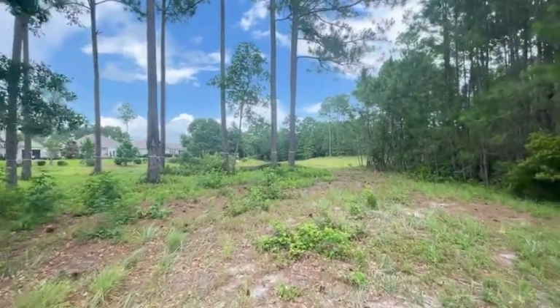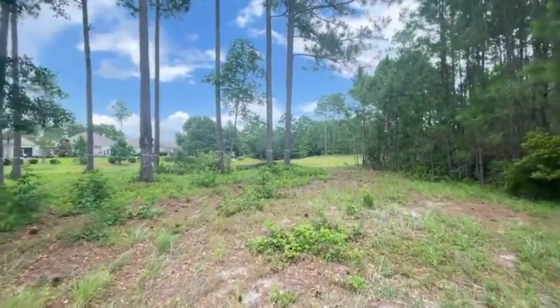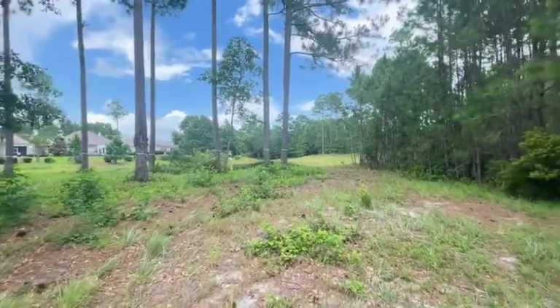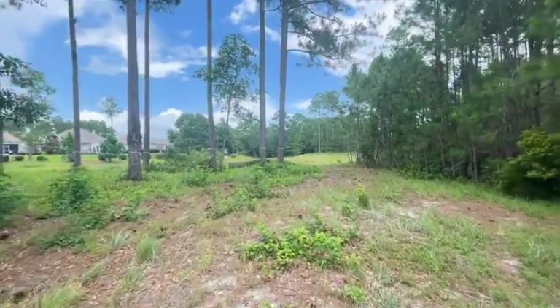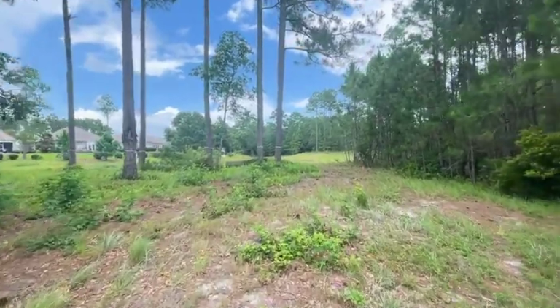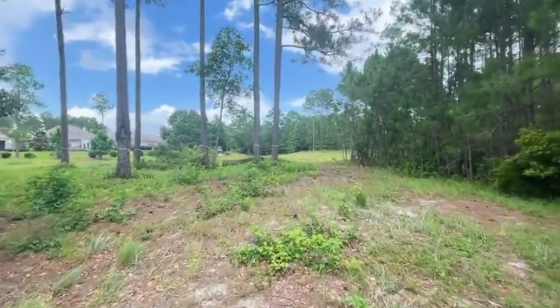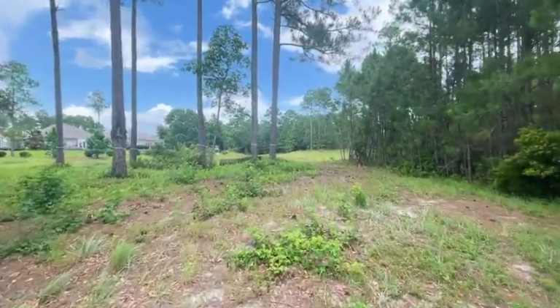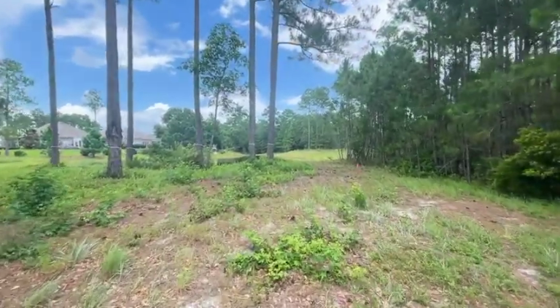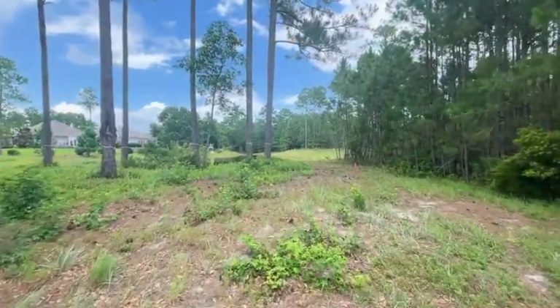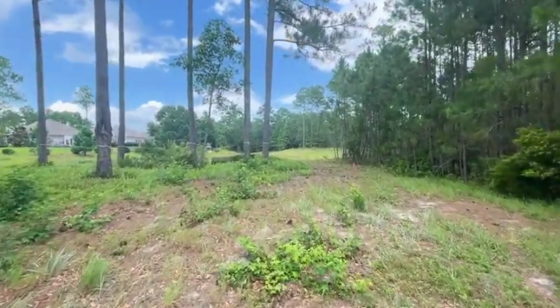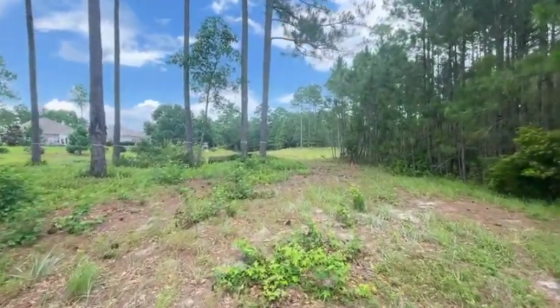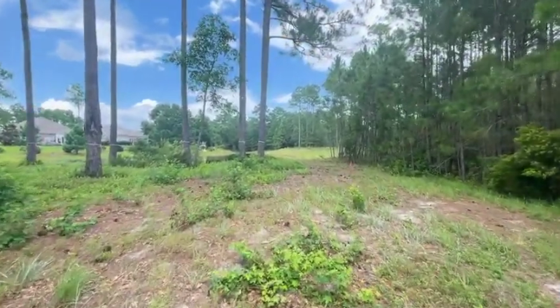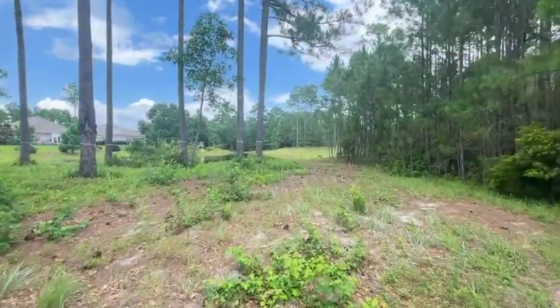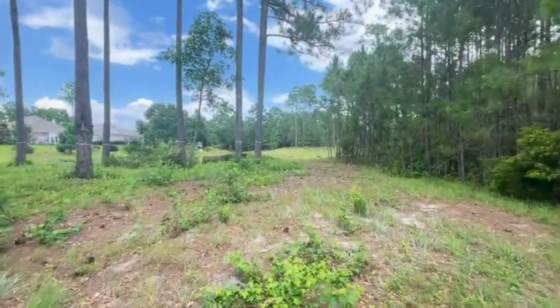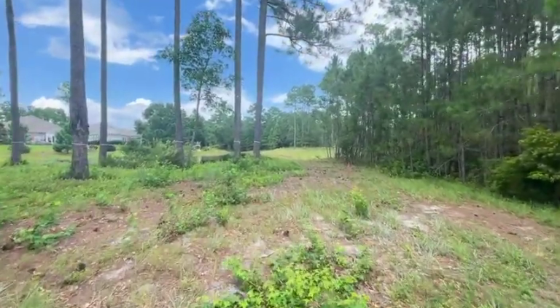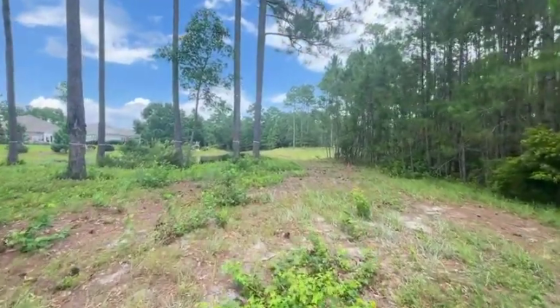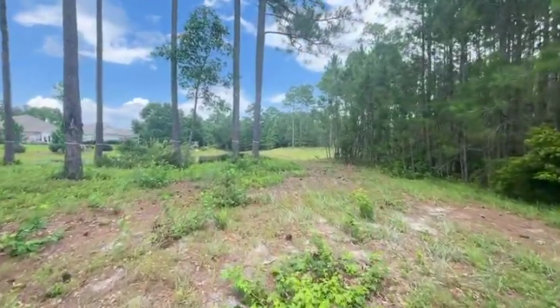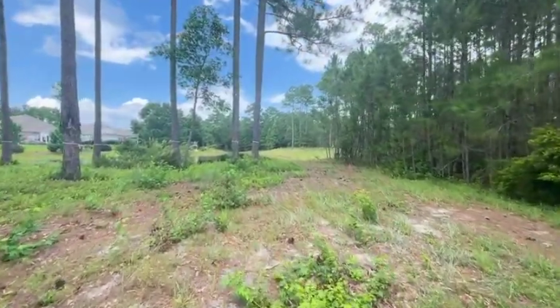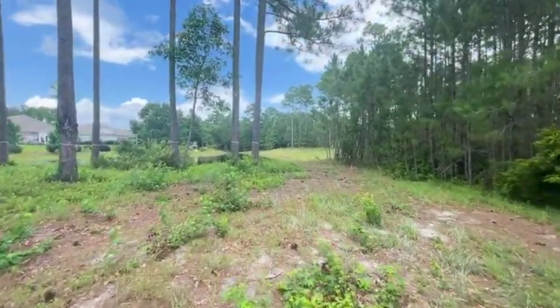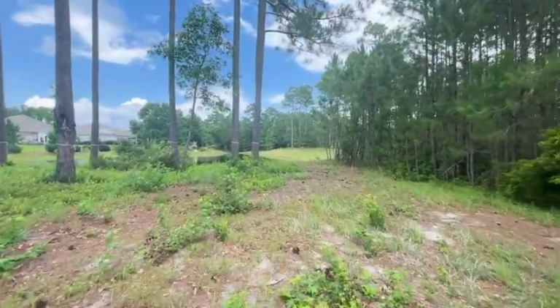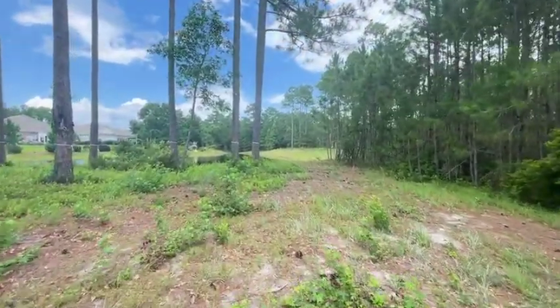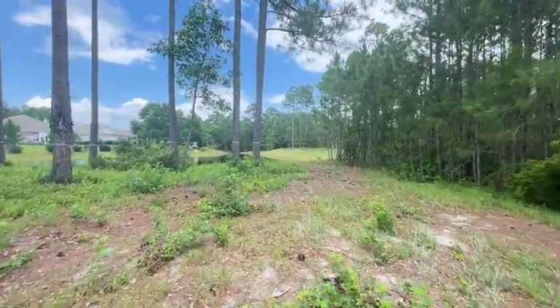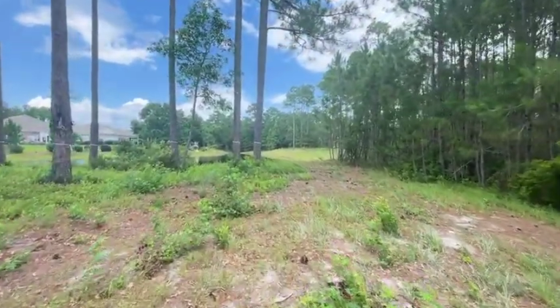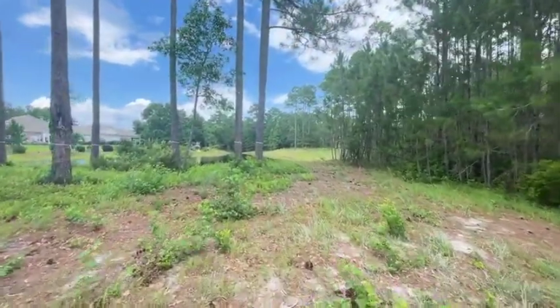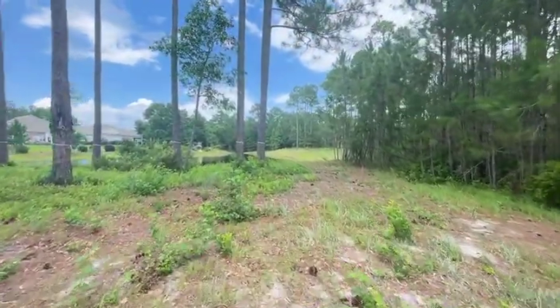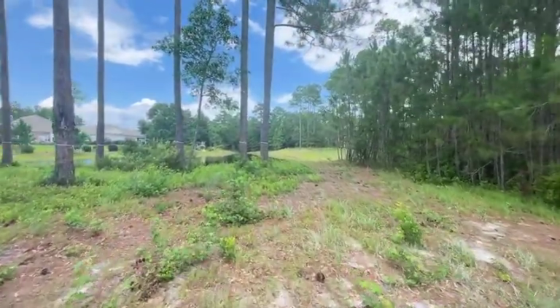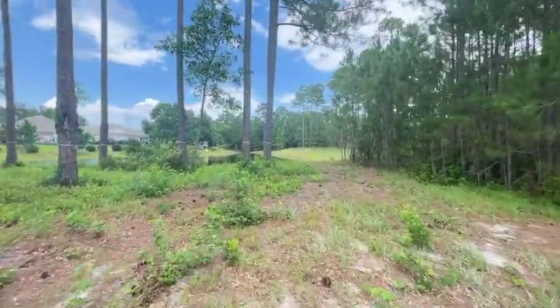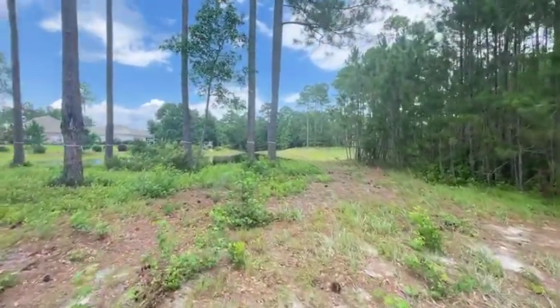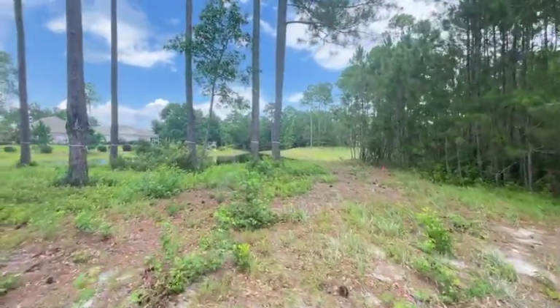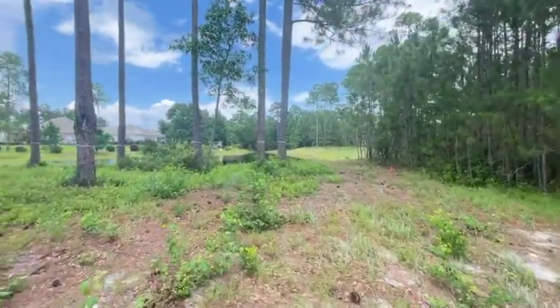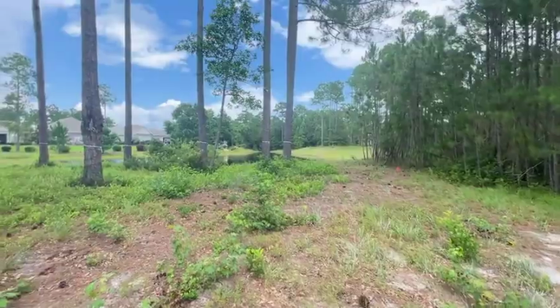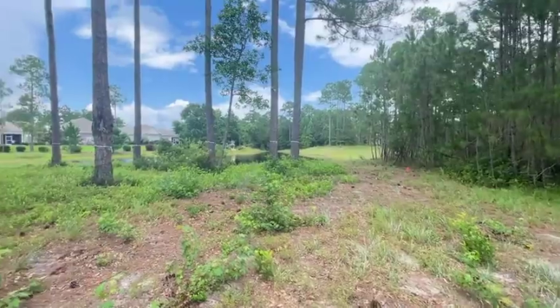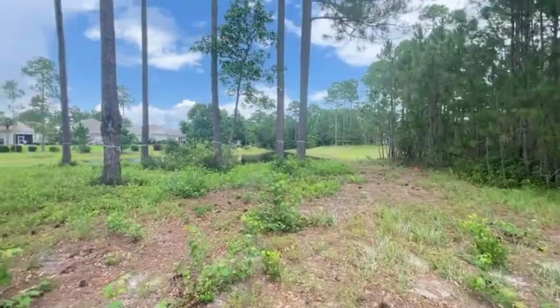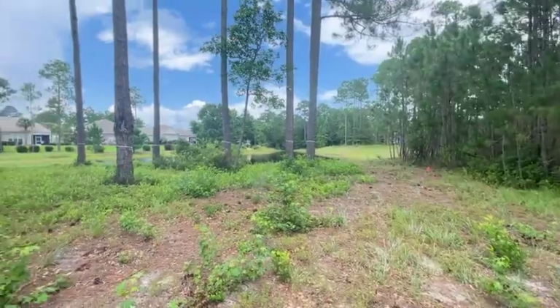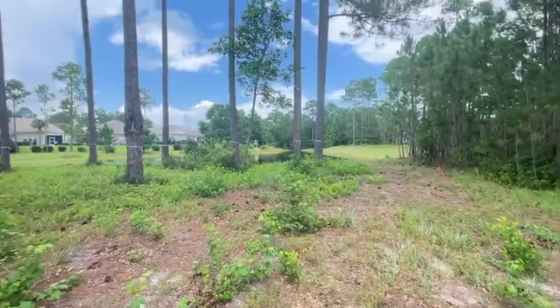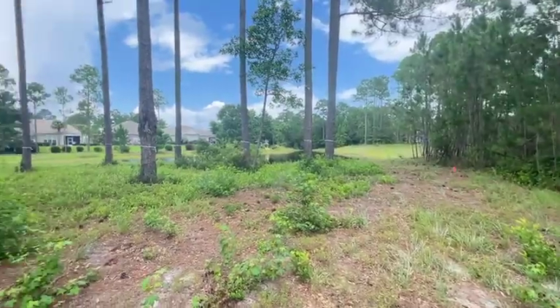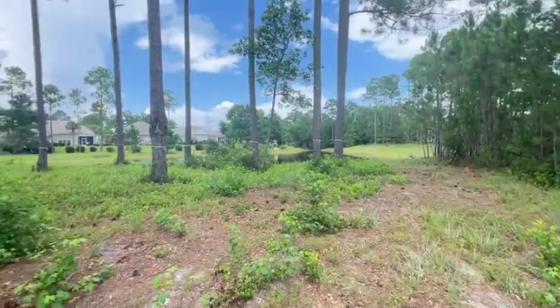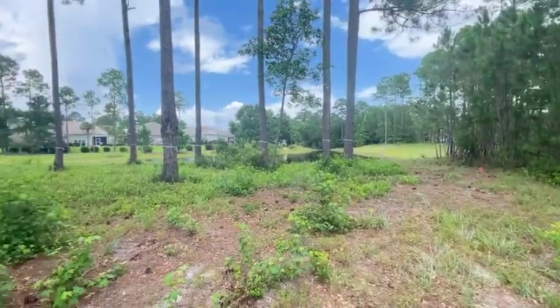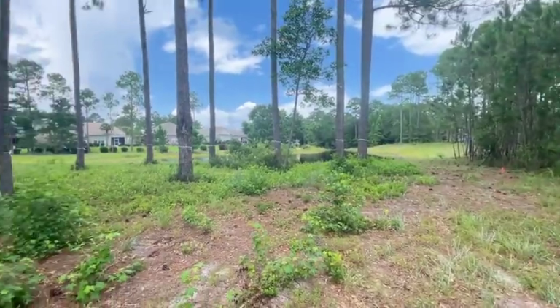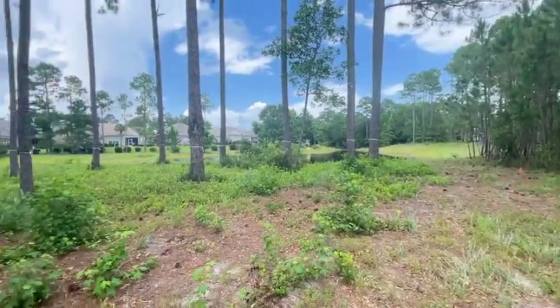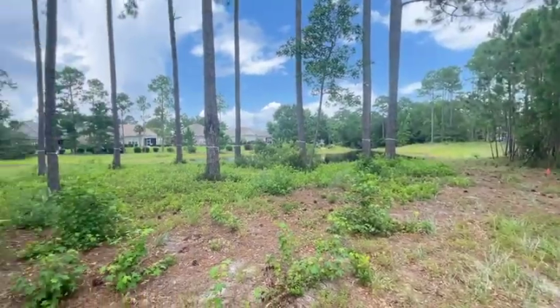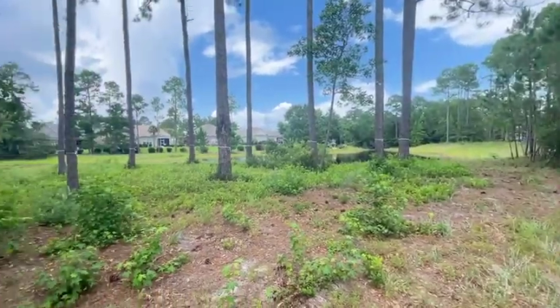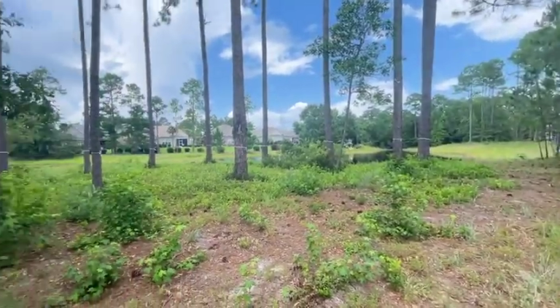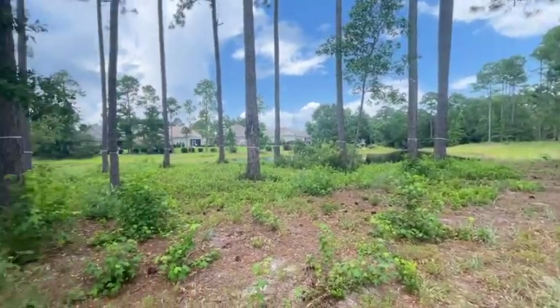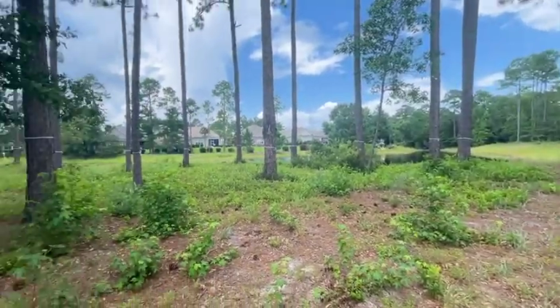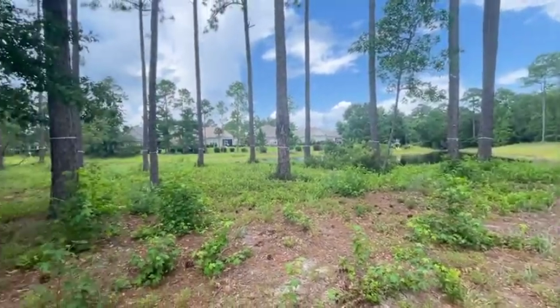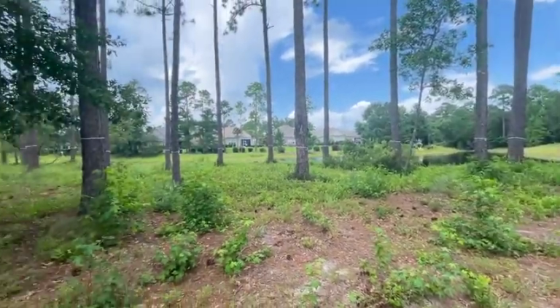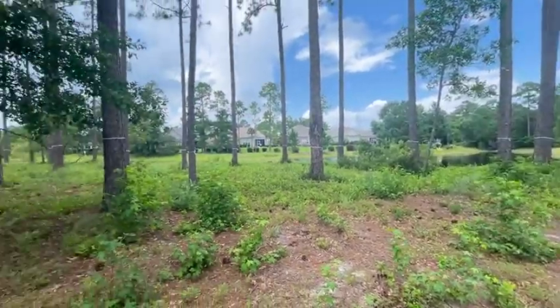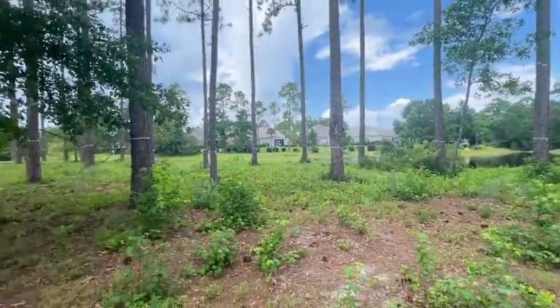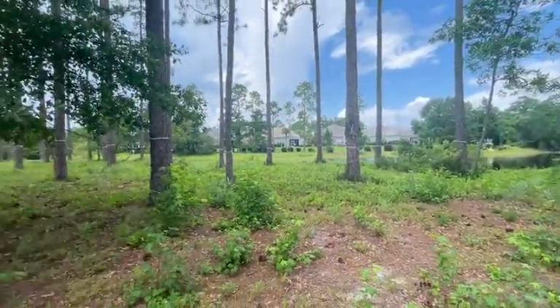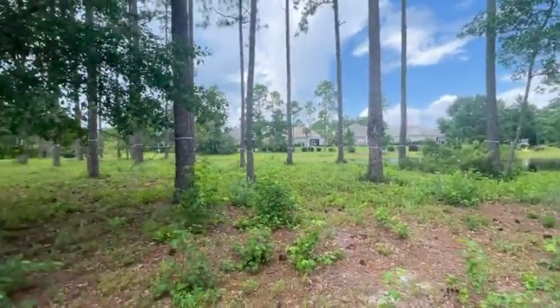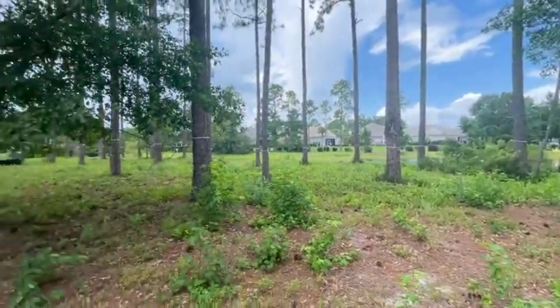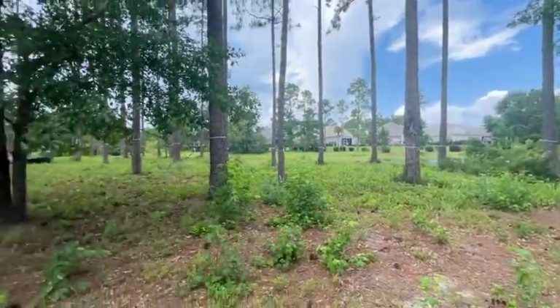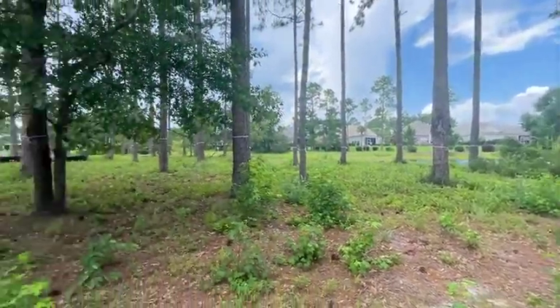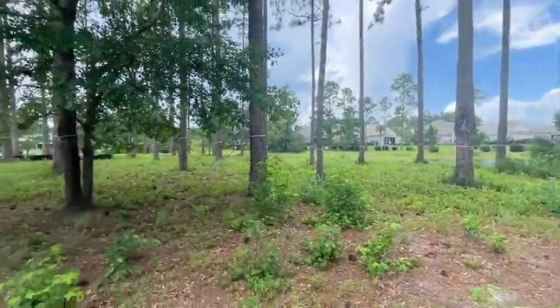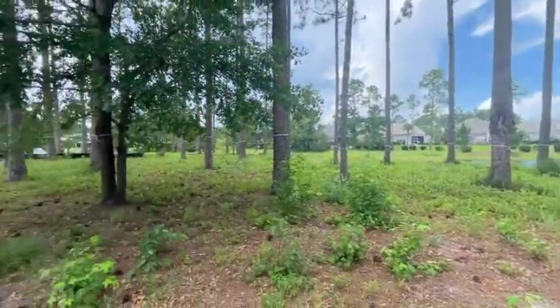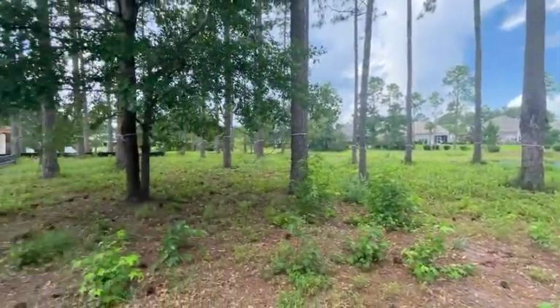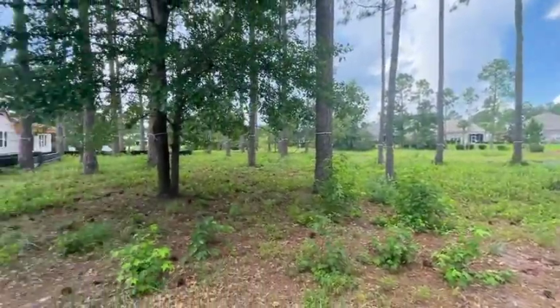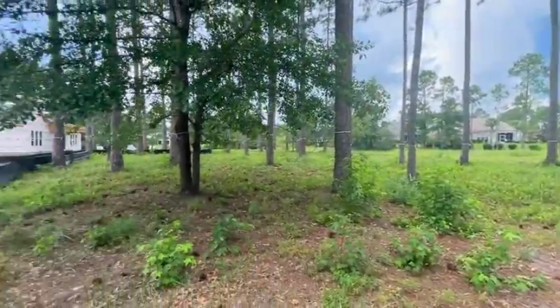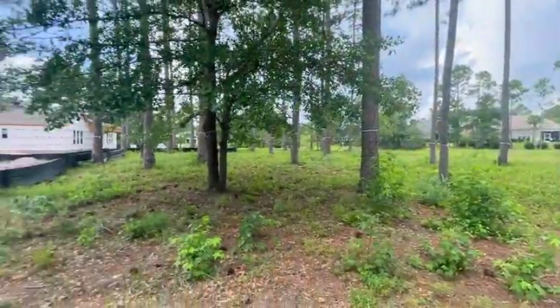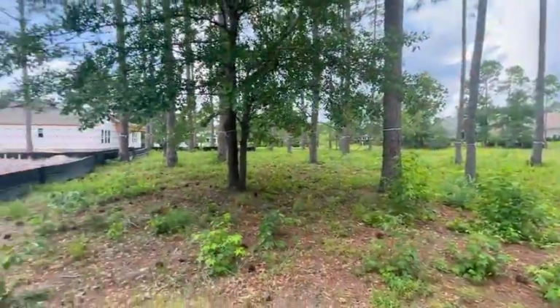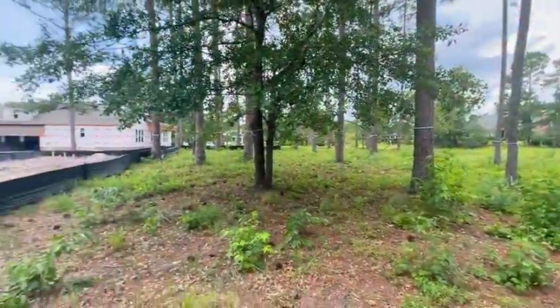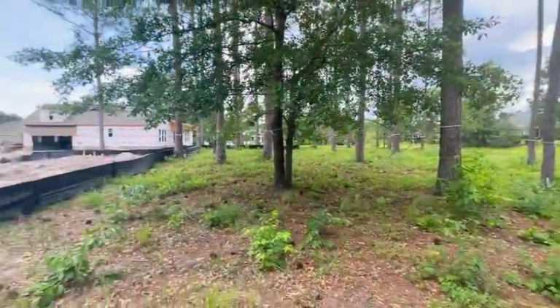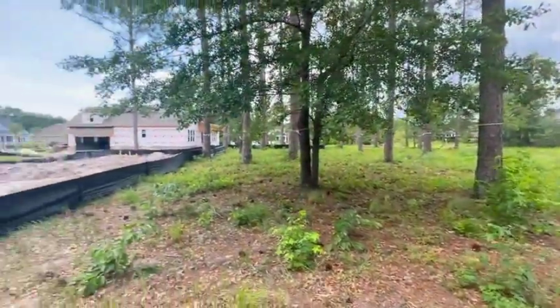So if you love nature, if you love being close to the beach, this could be the neighborhood for you and this home is available.